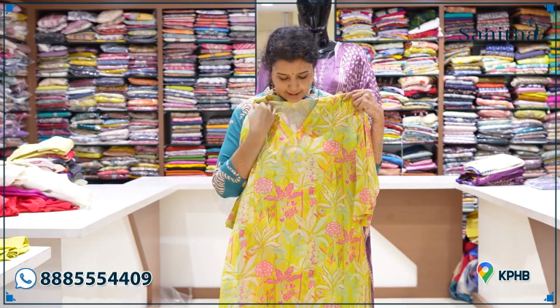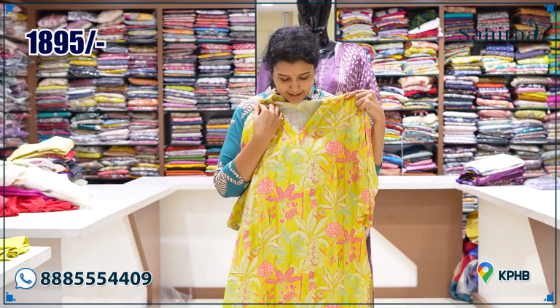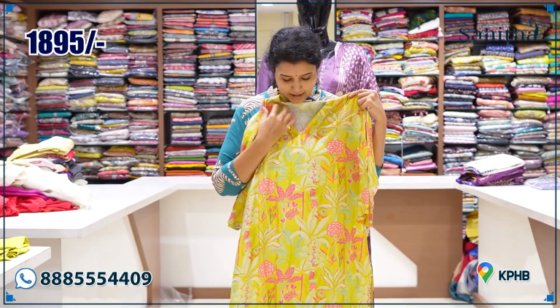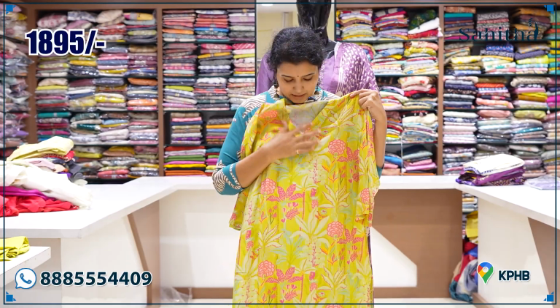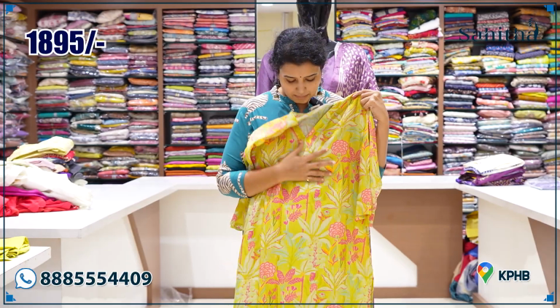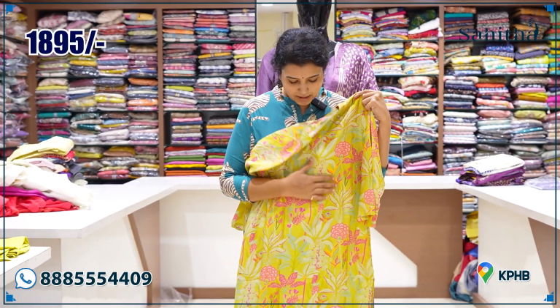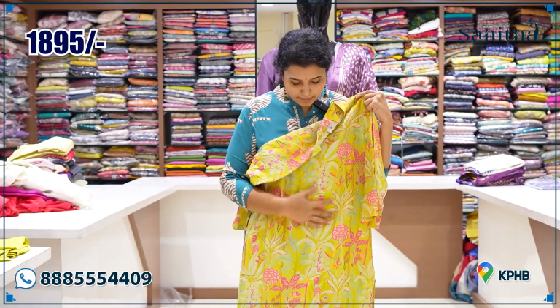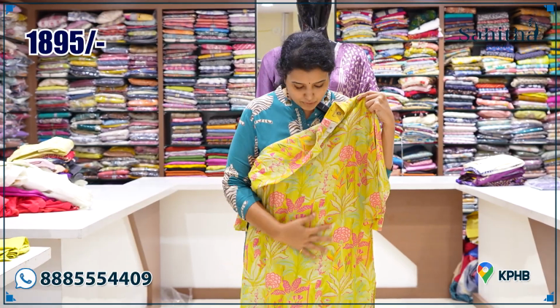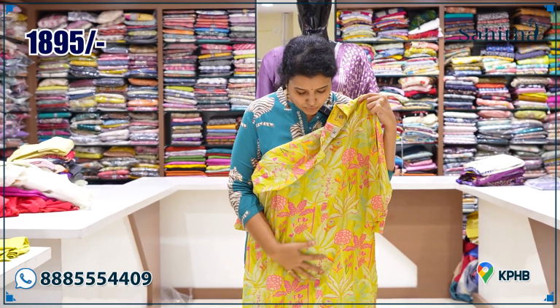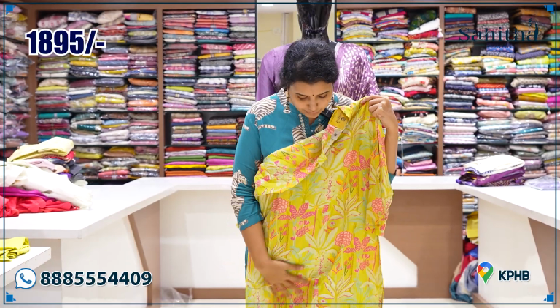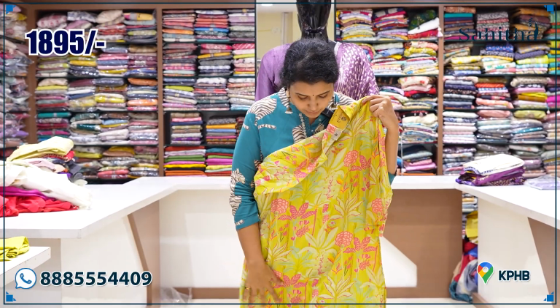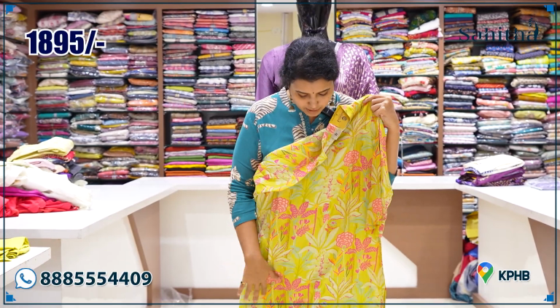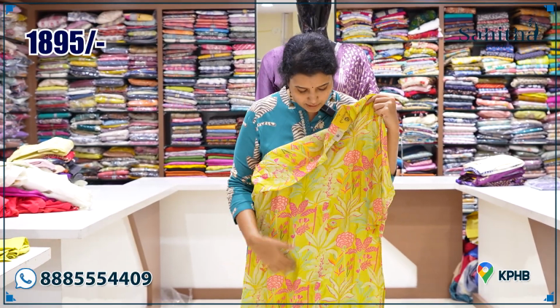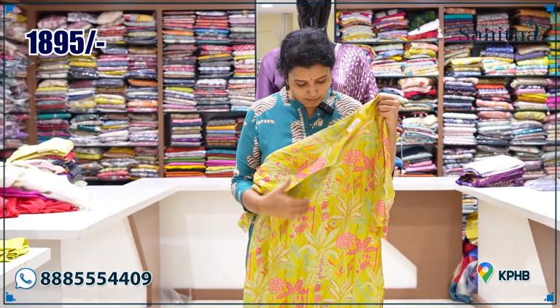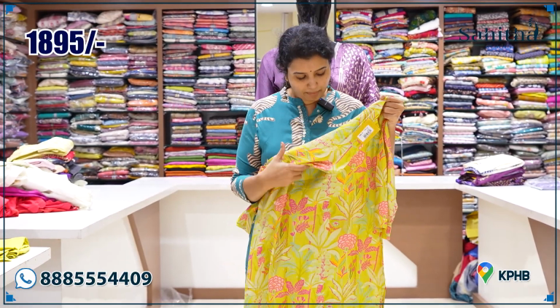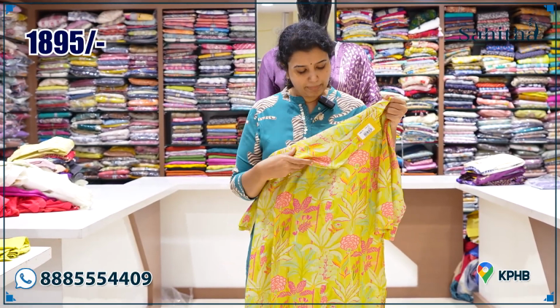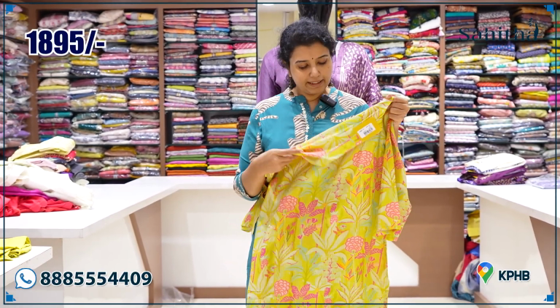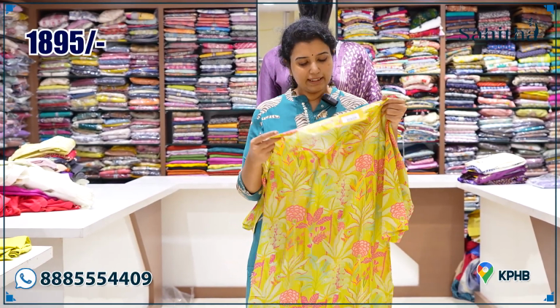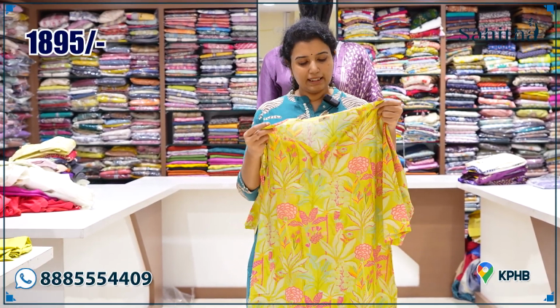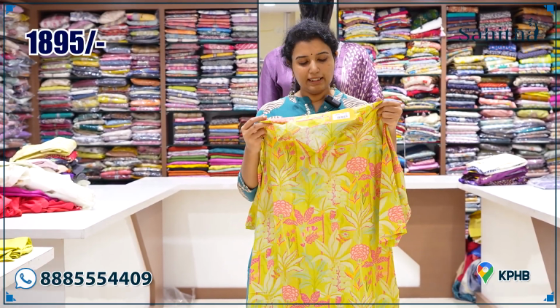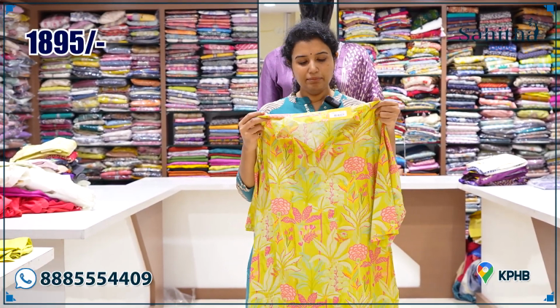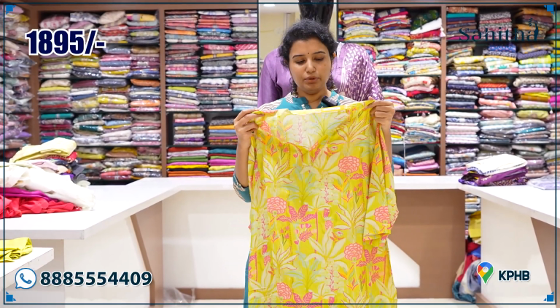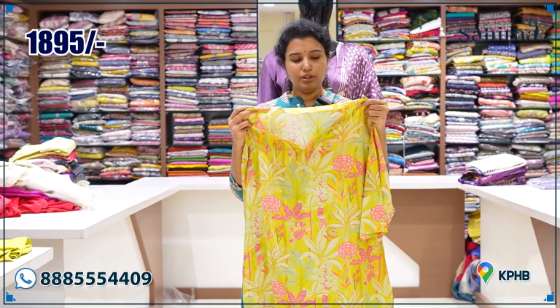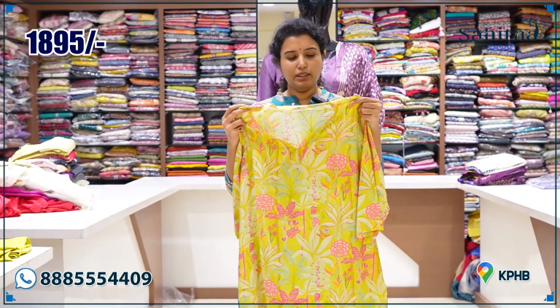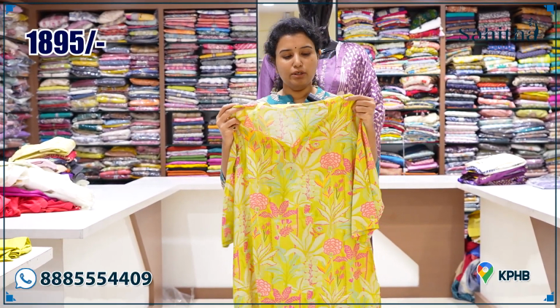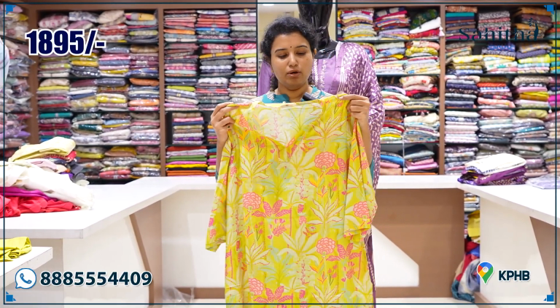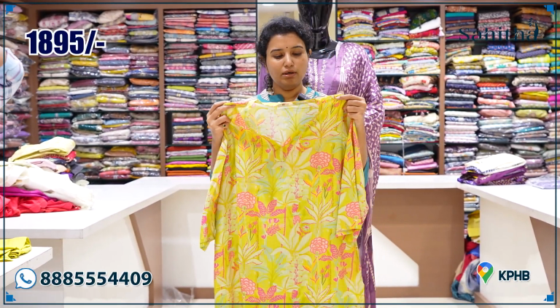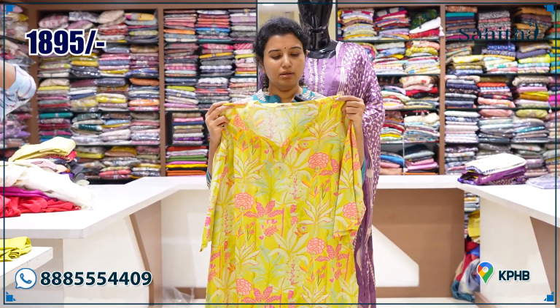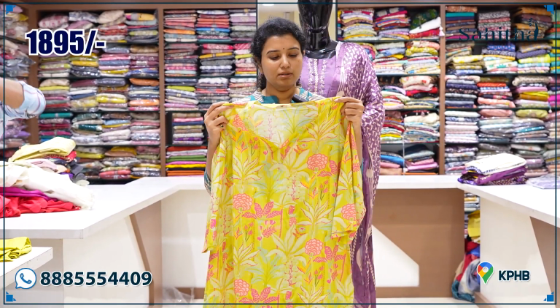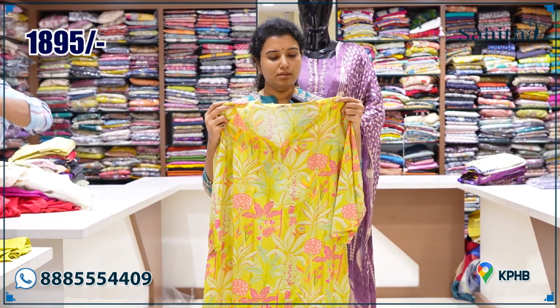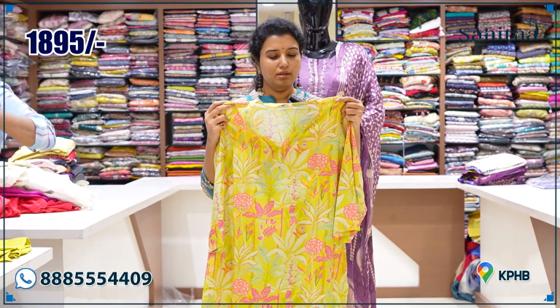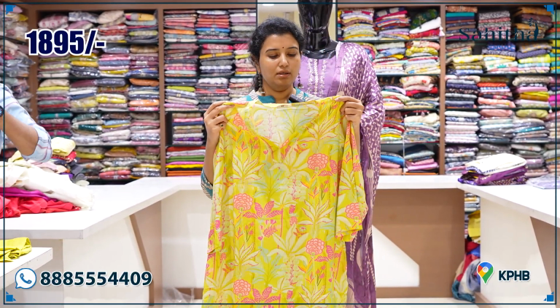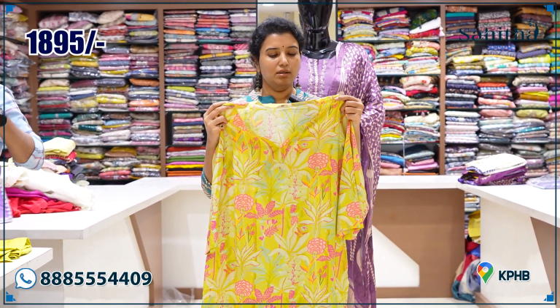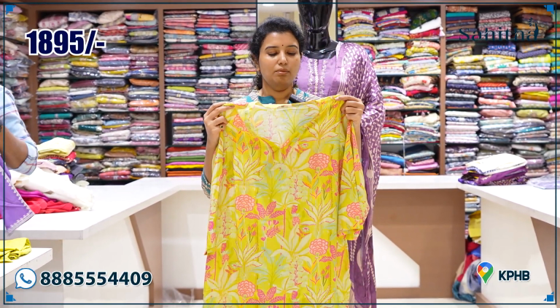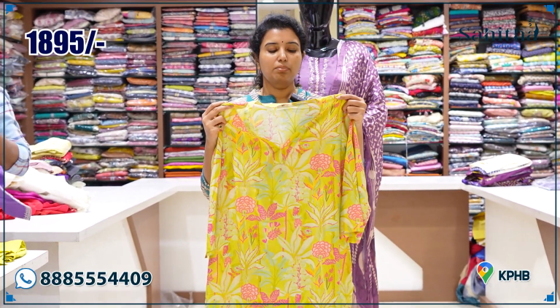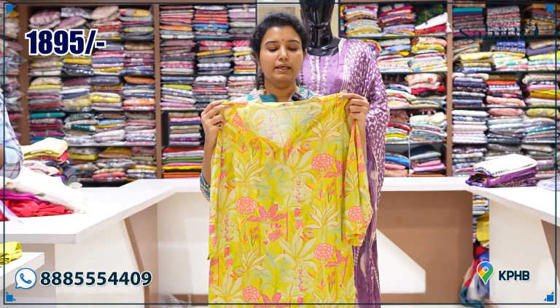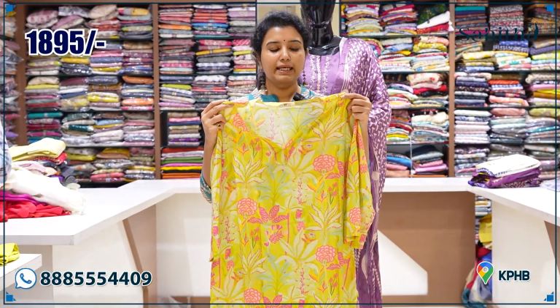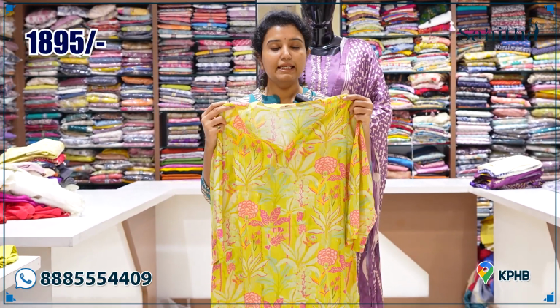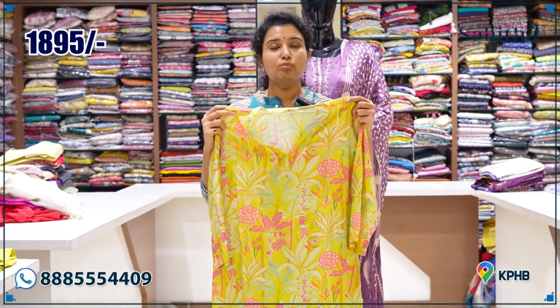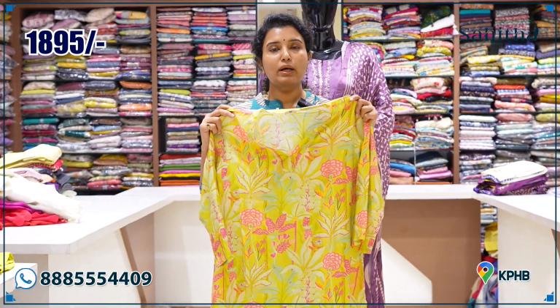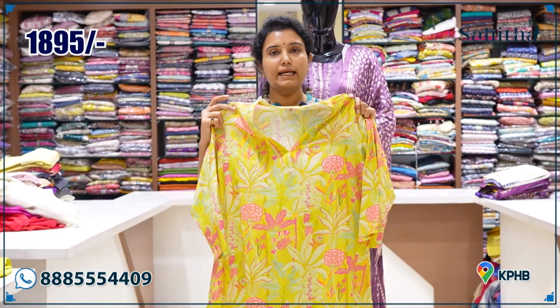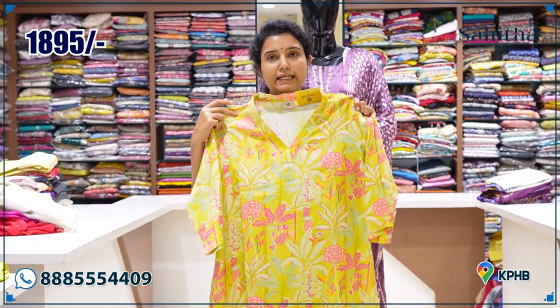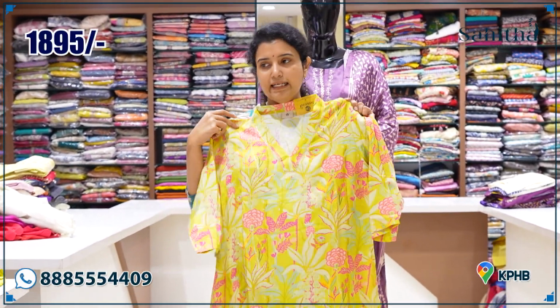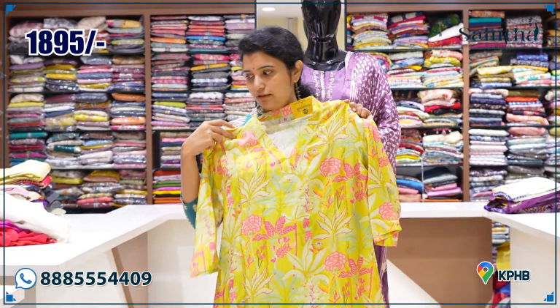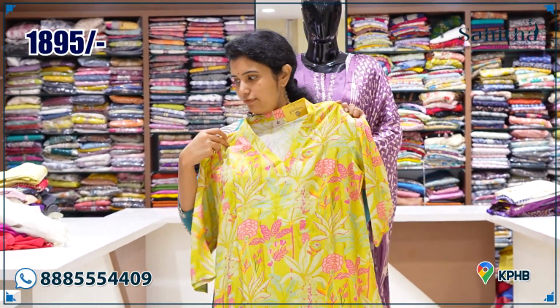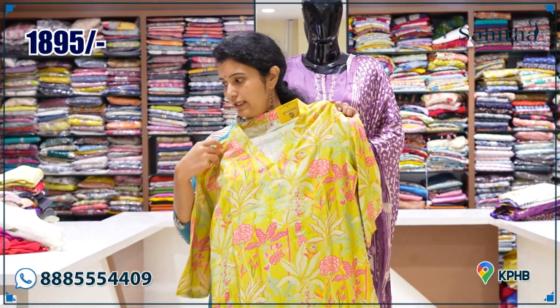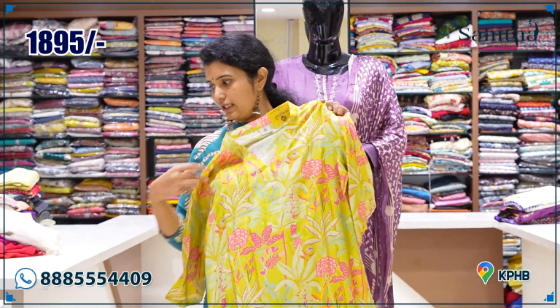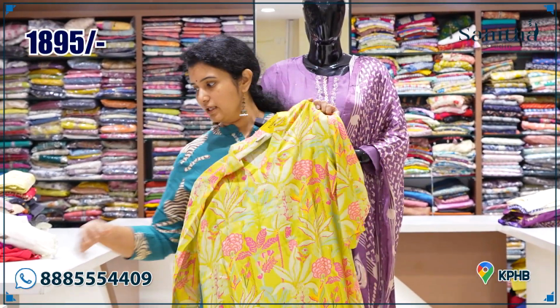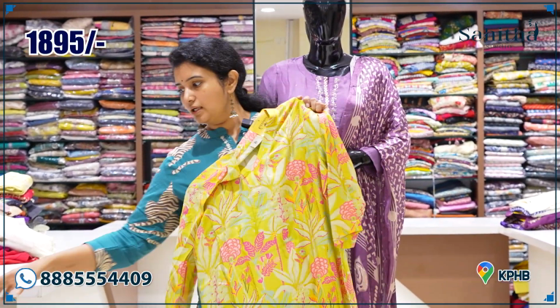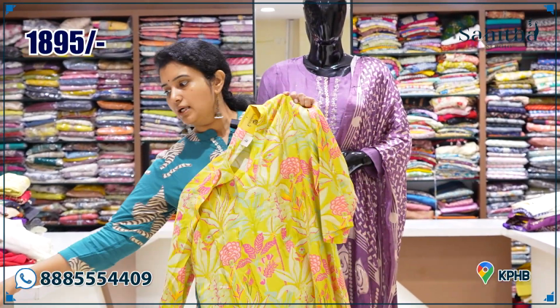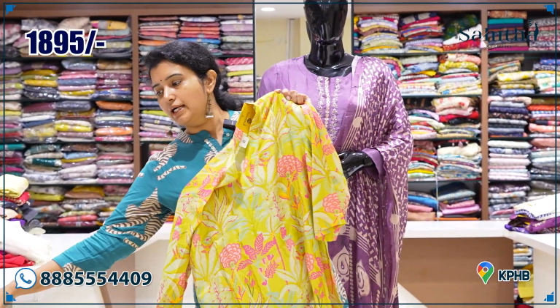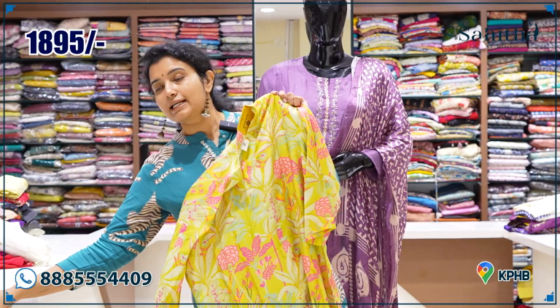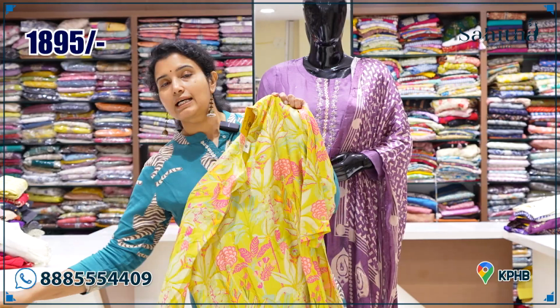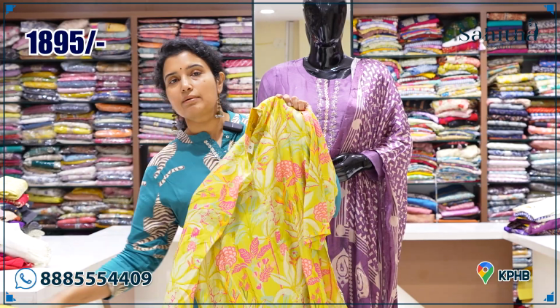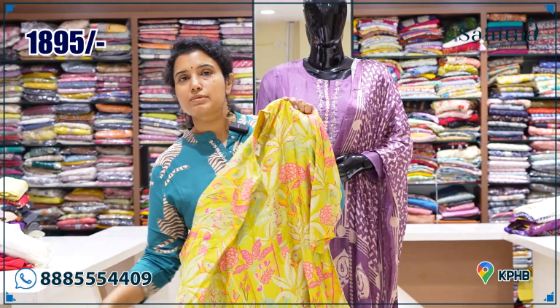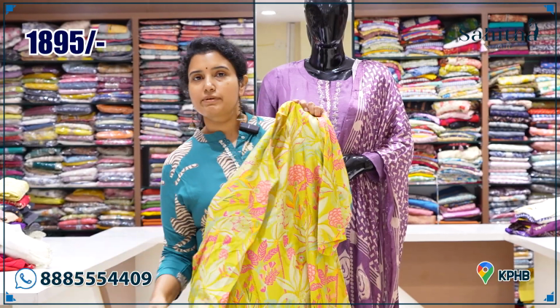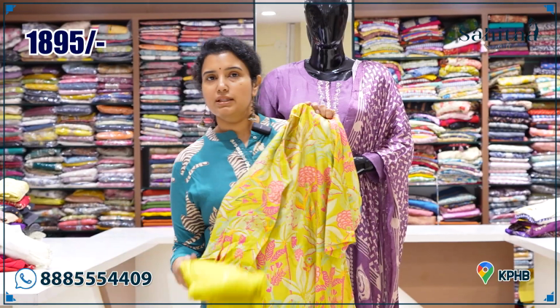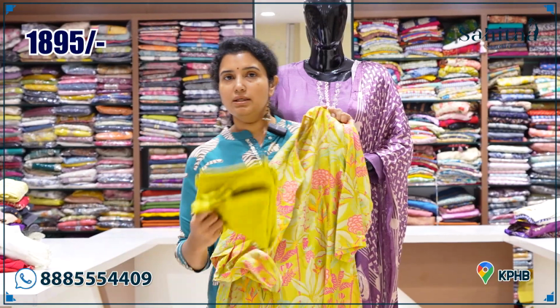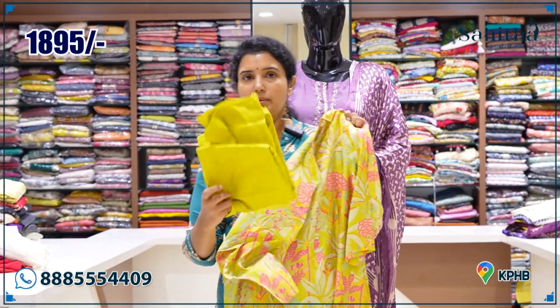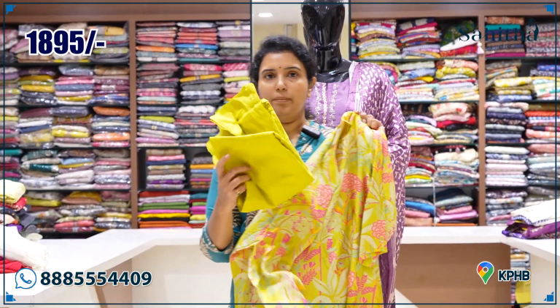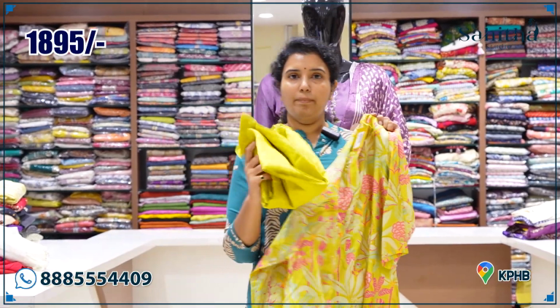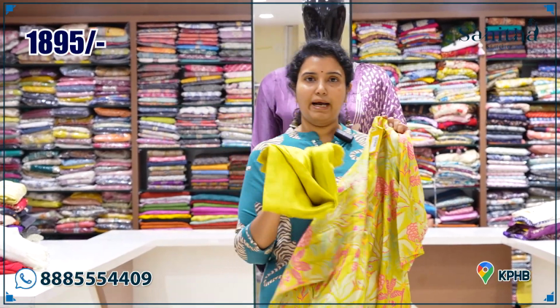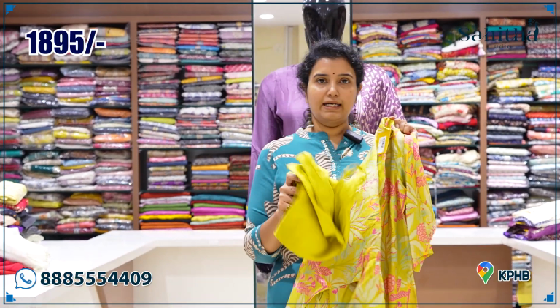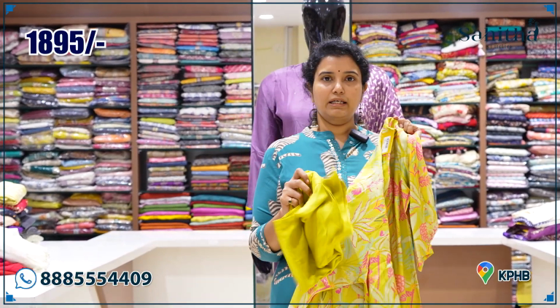Again, this is a beautiful print with neon green. Priced at ₹1895, and it comes with pants.